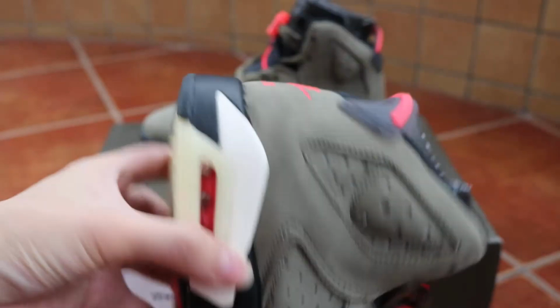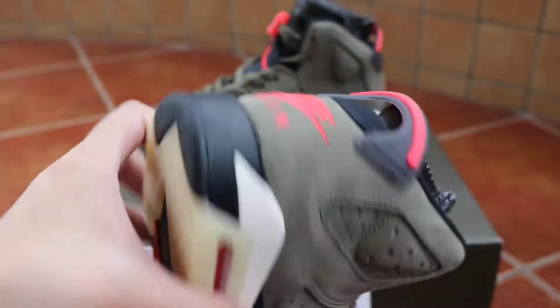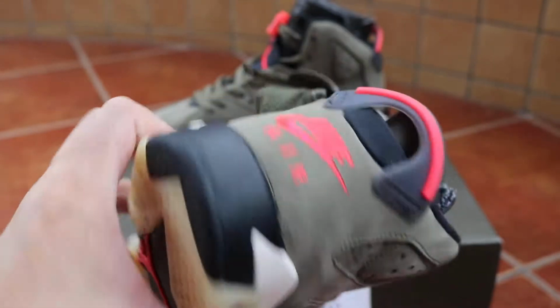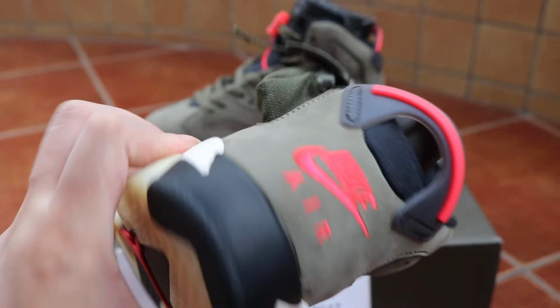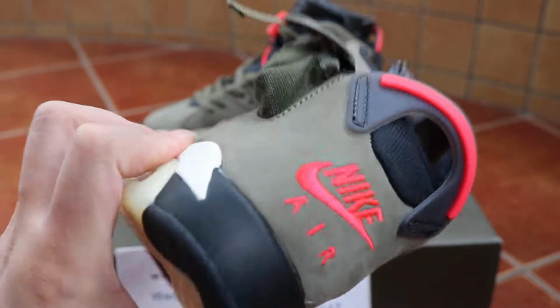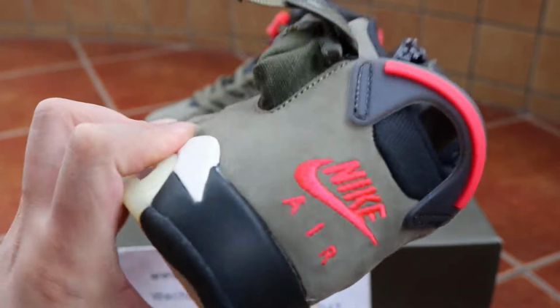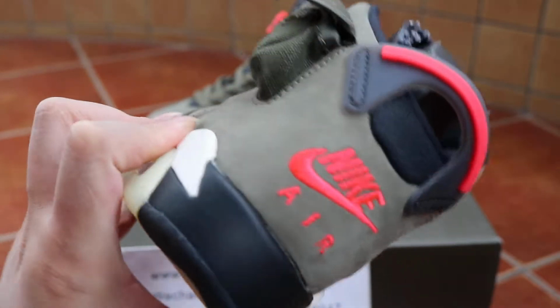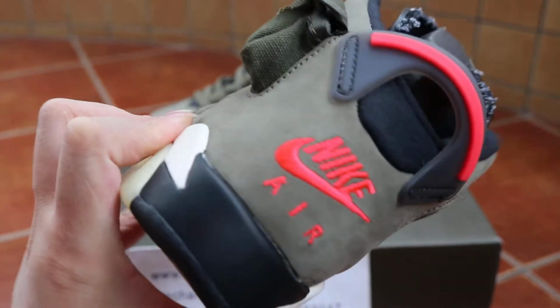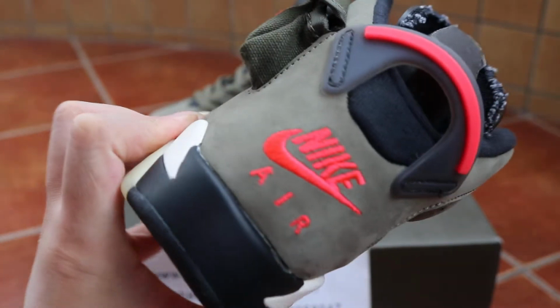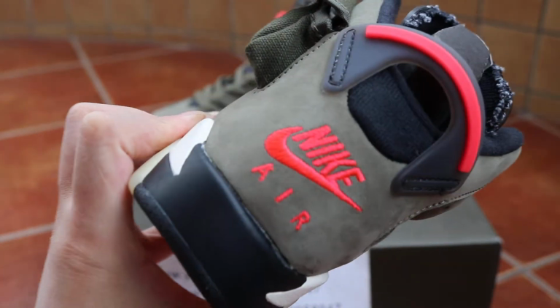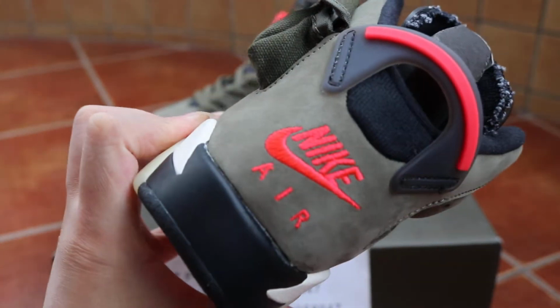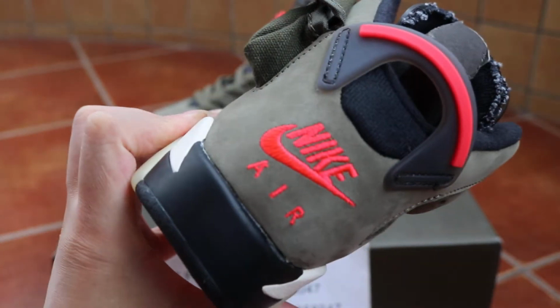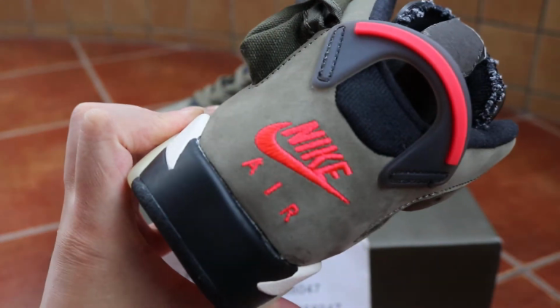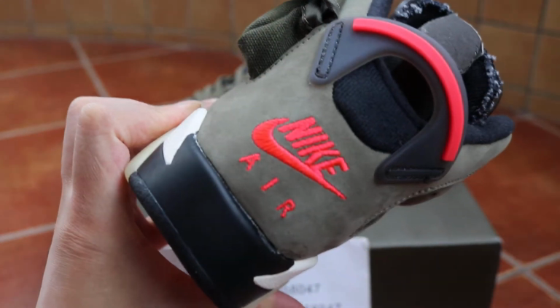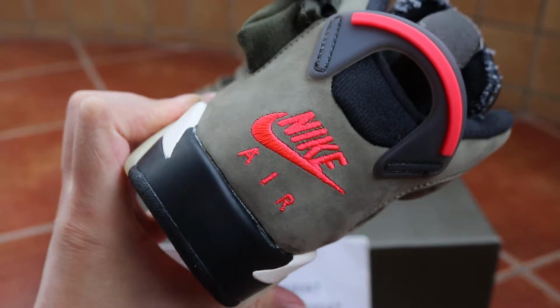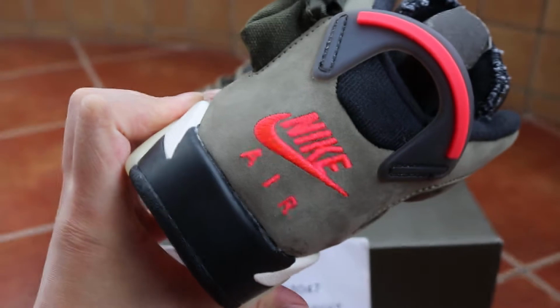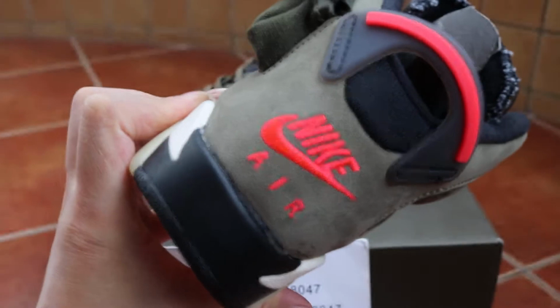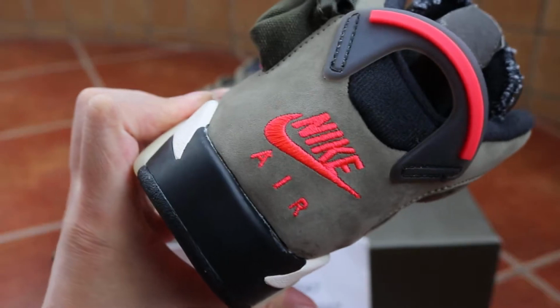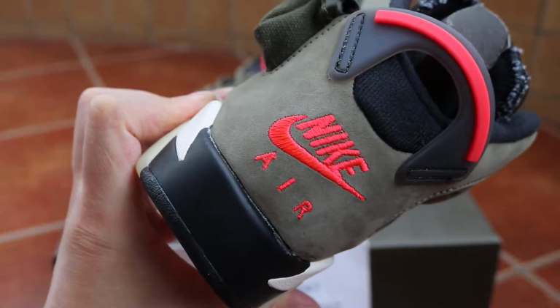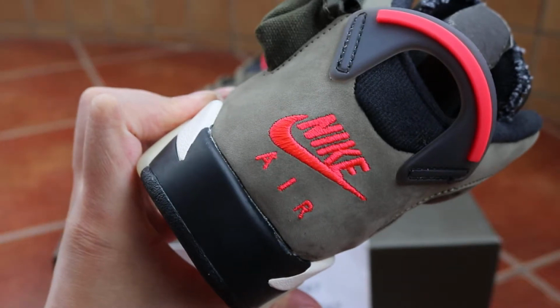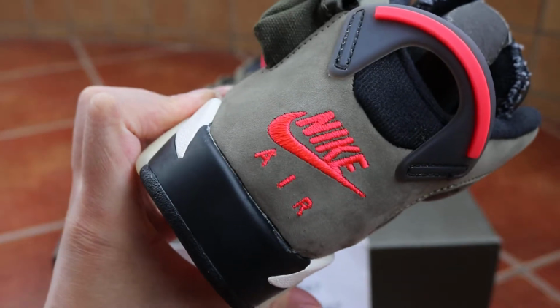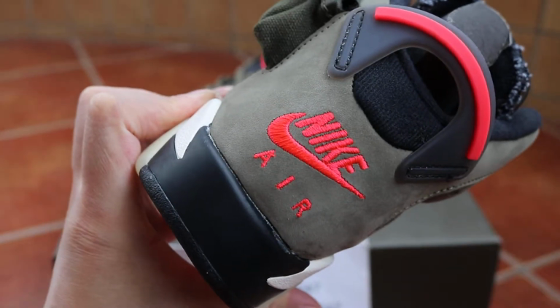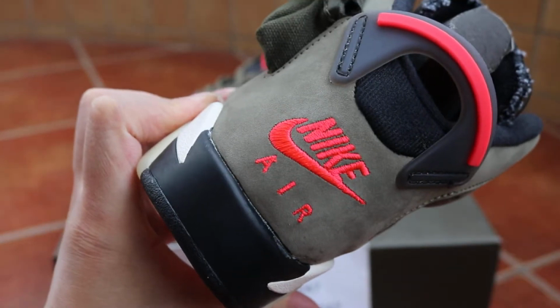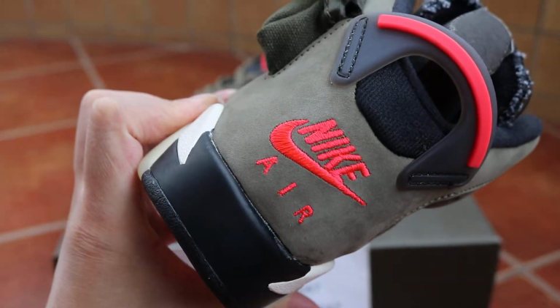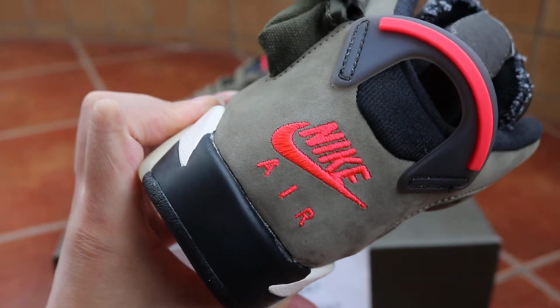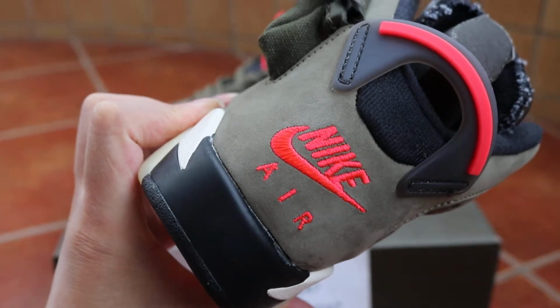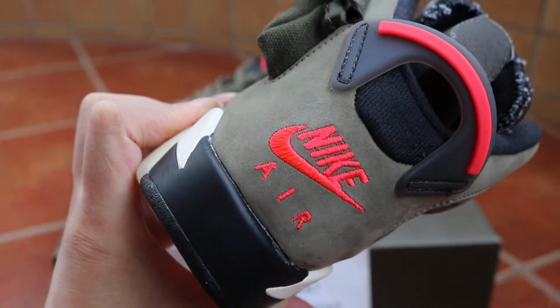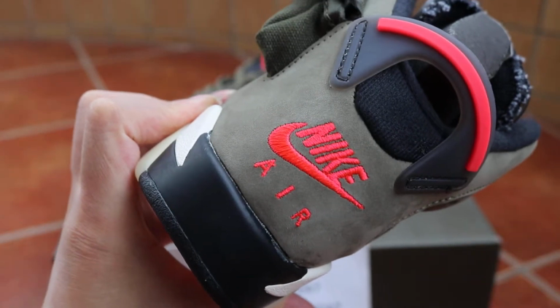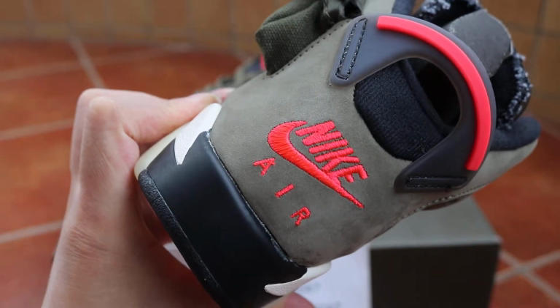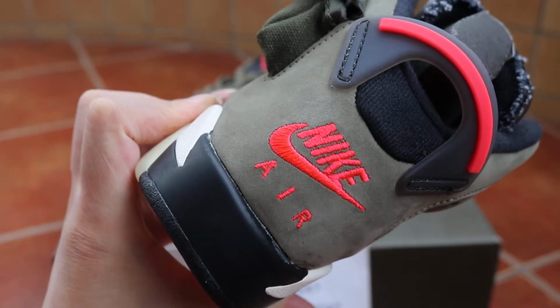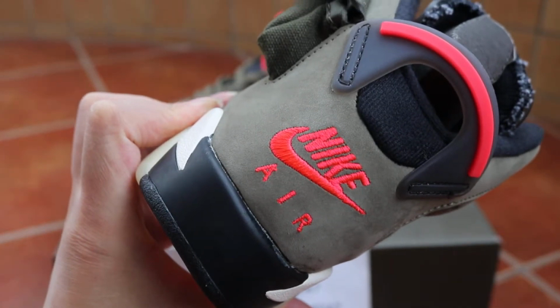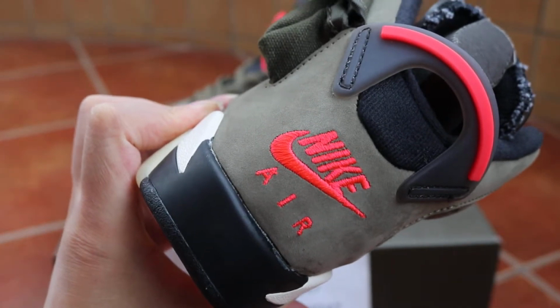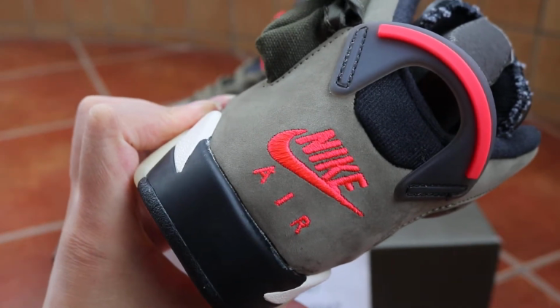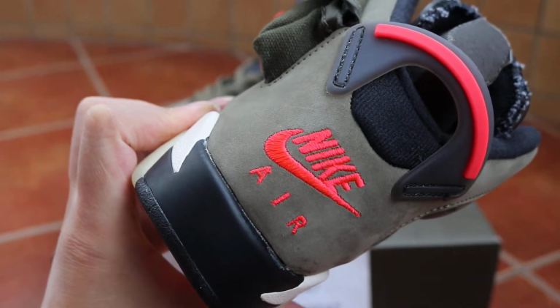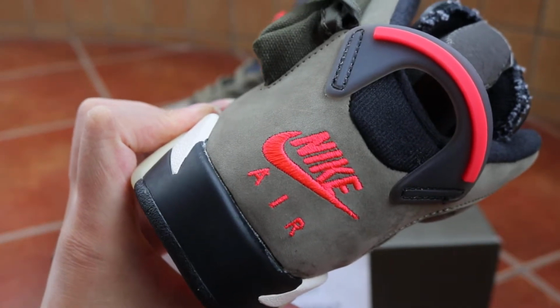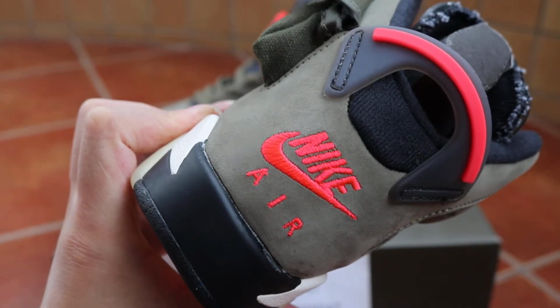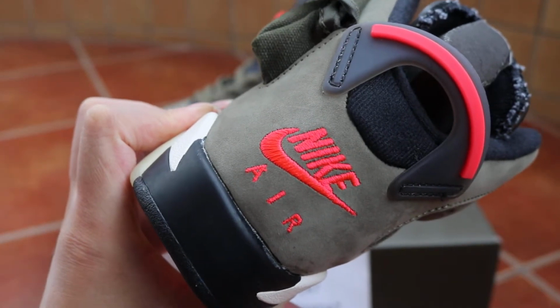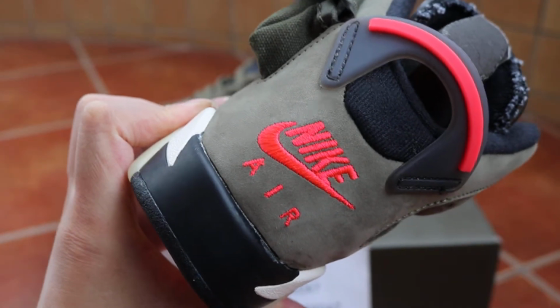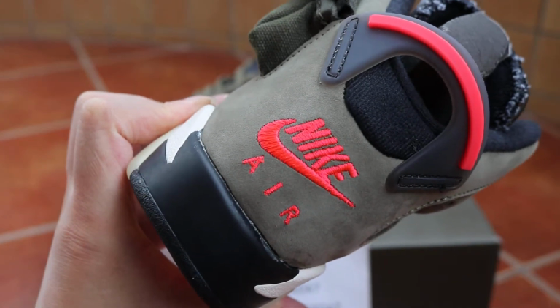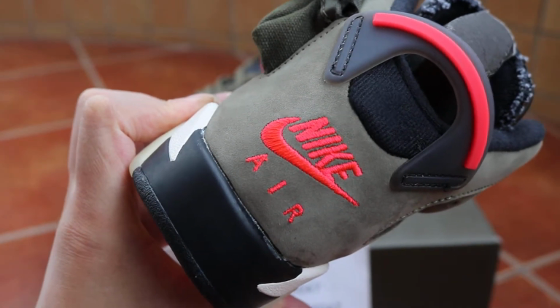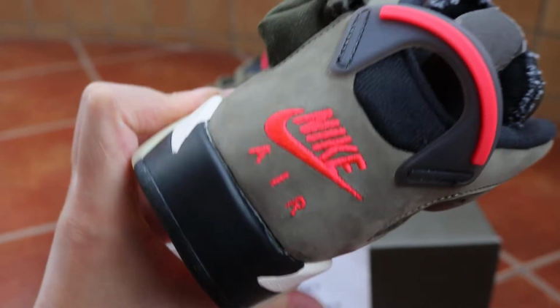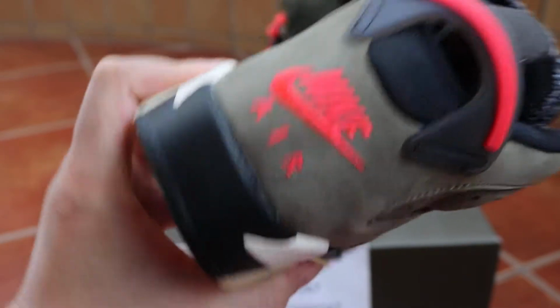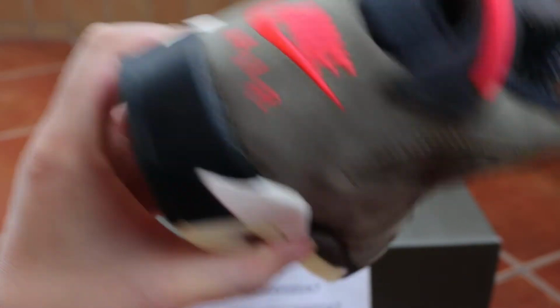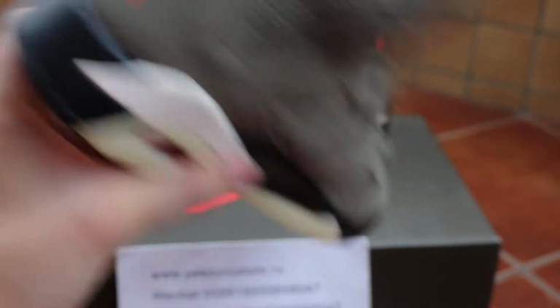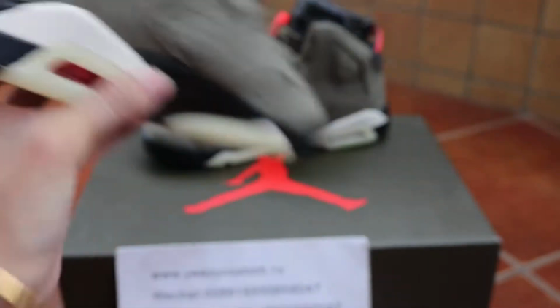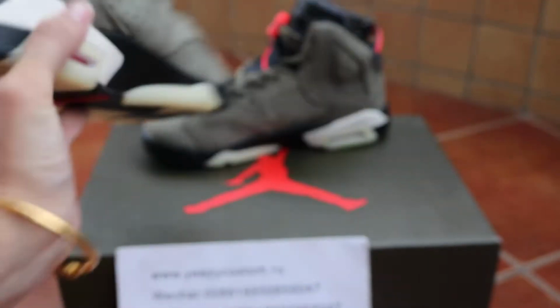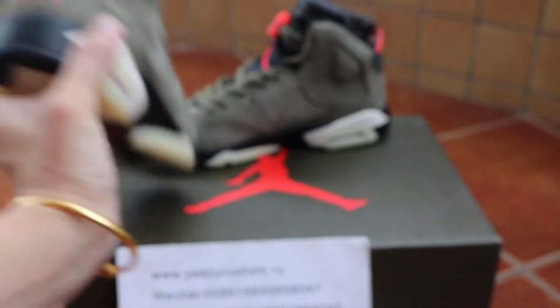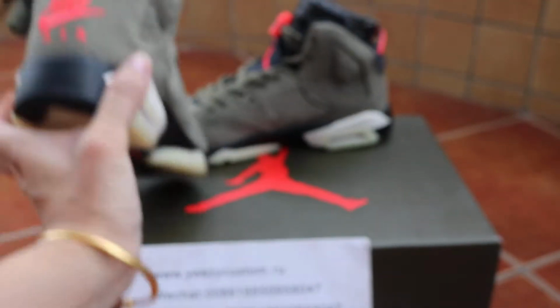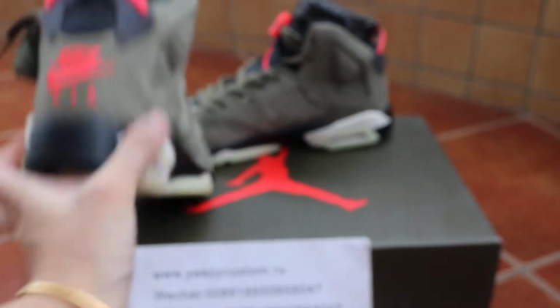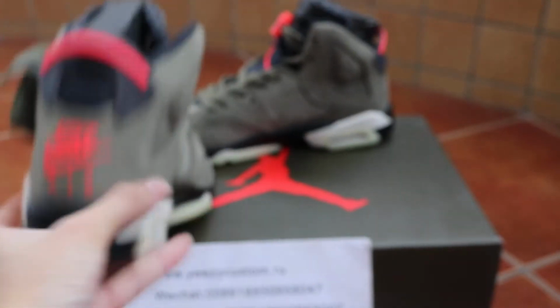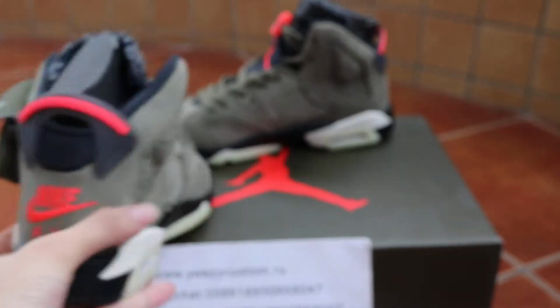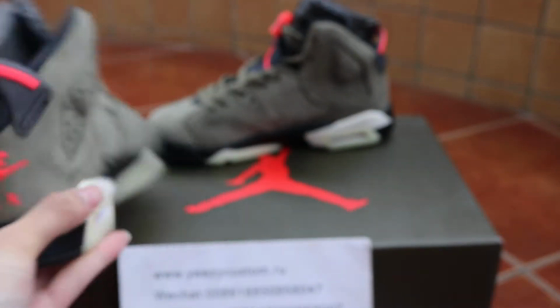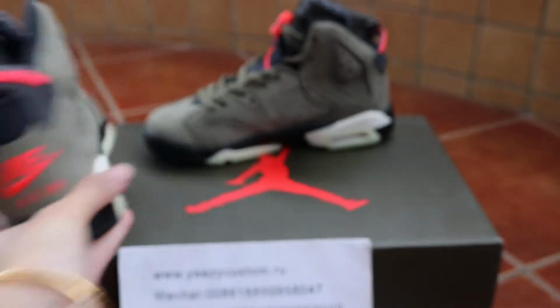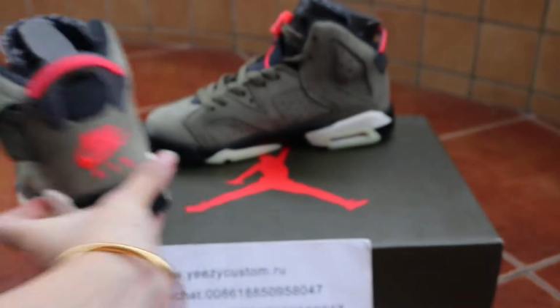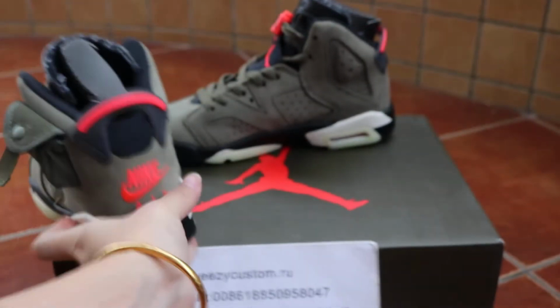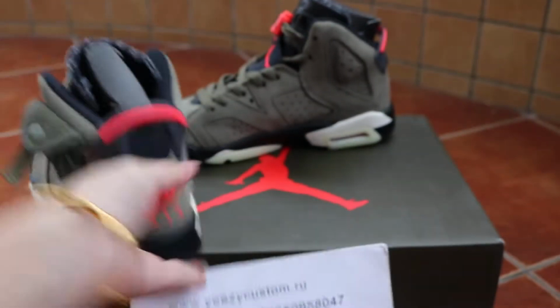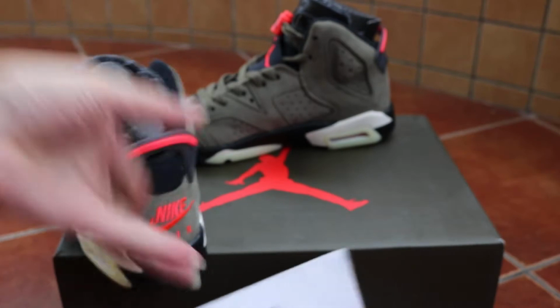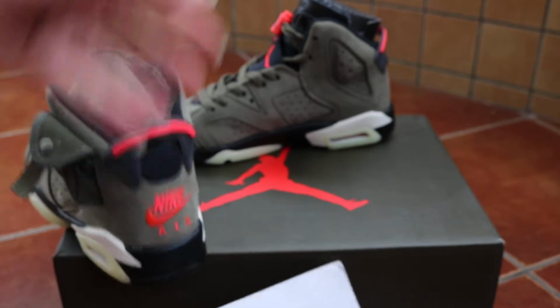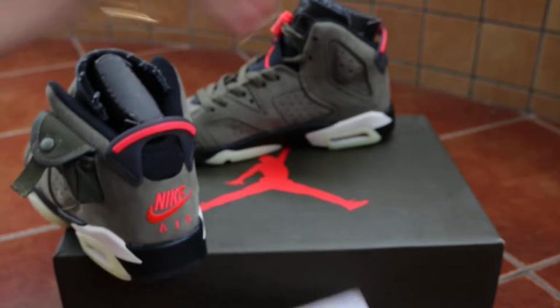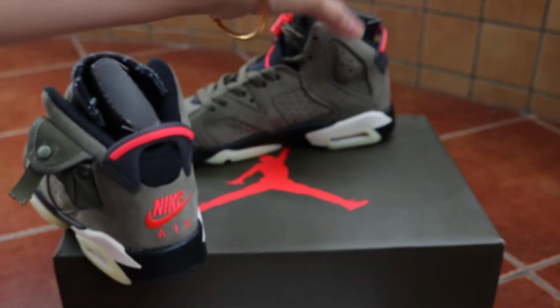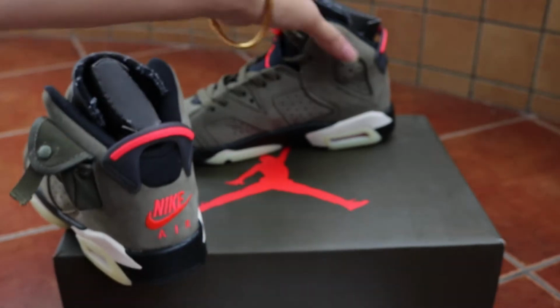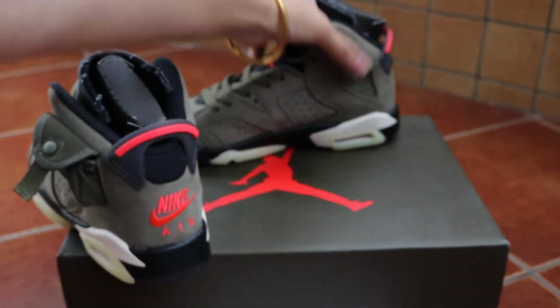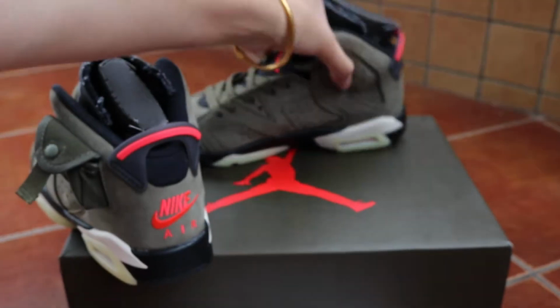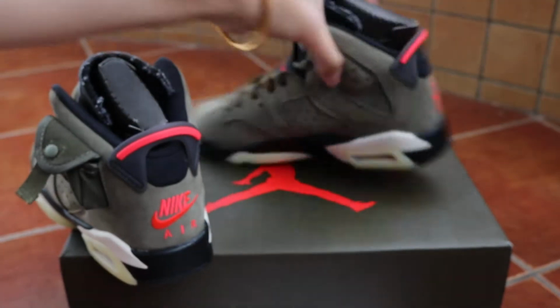Back view — one side back. We got Nike Air and the Nike logo on another side back.